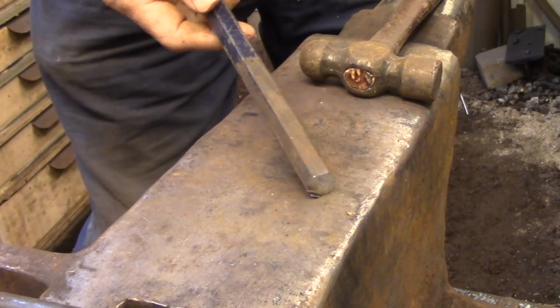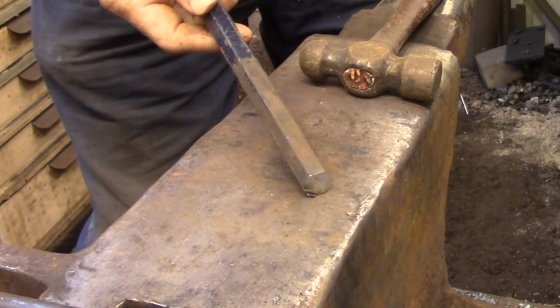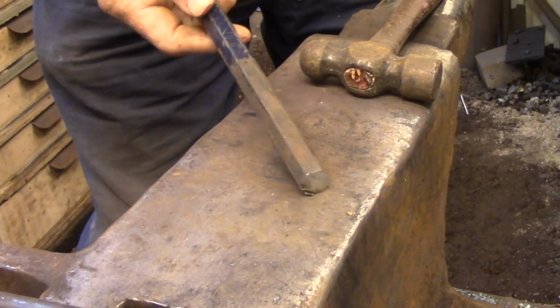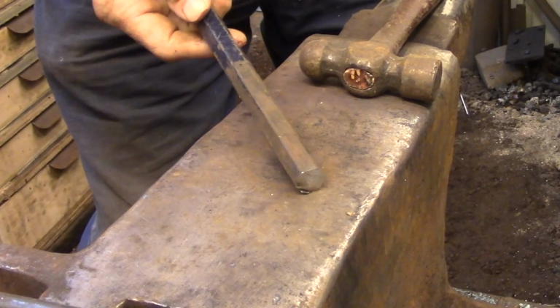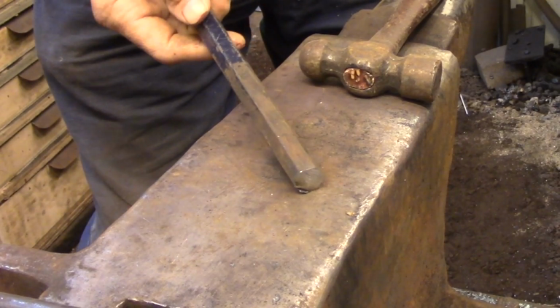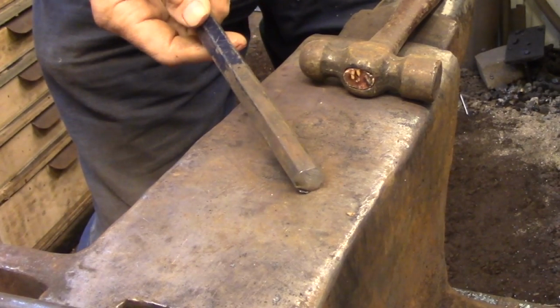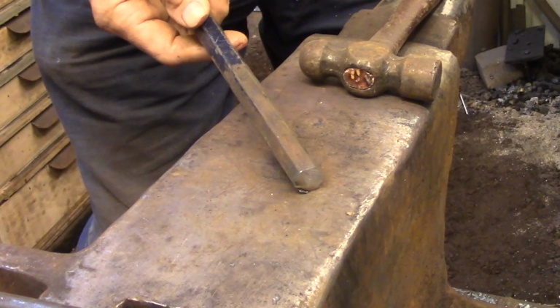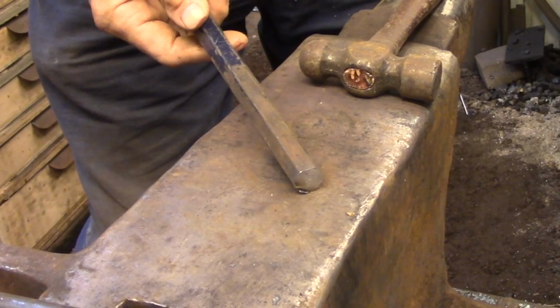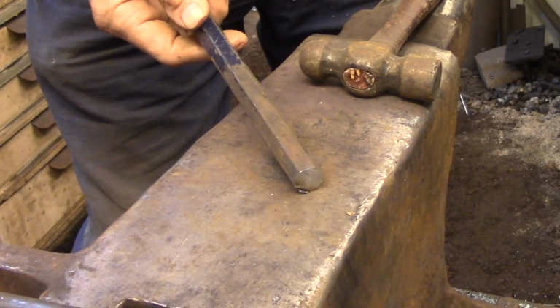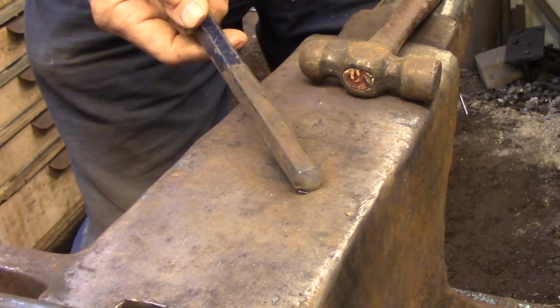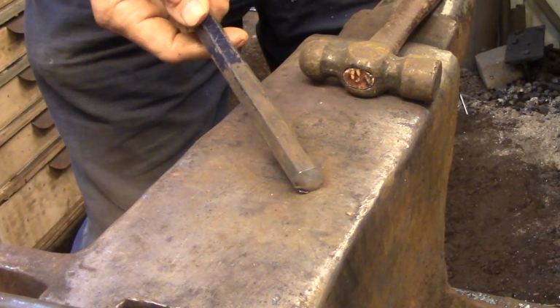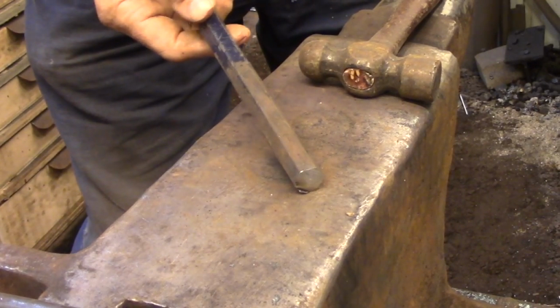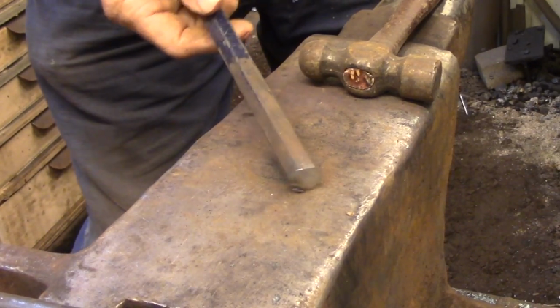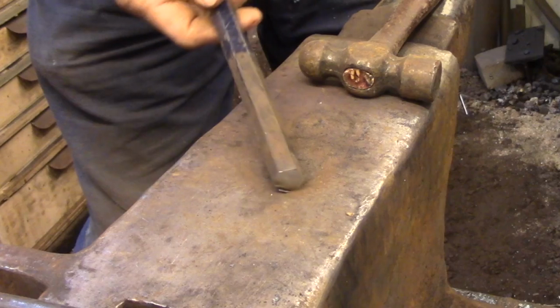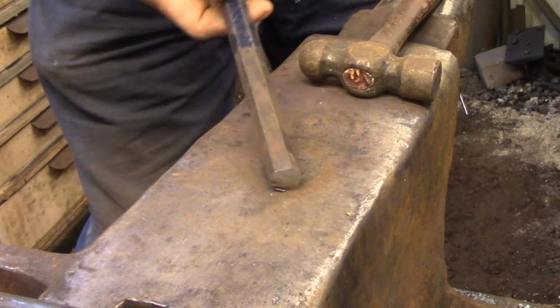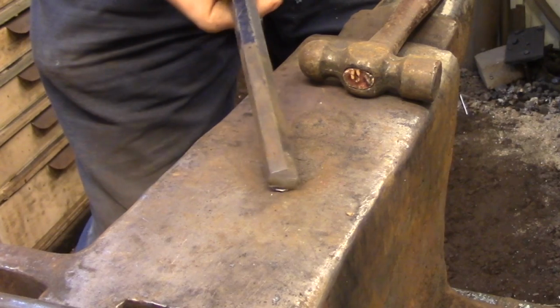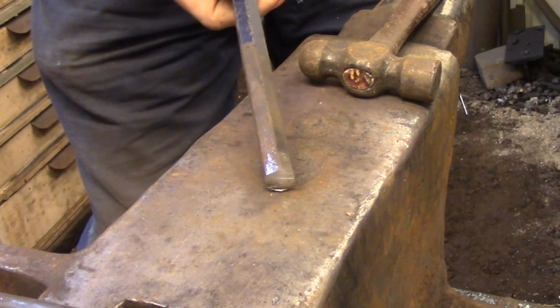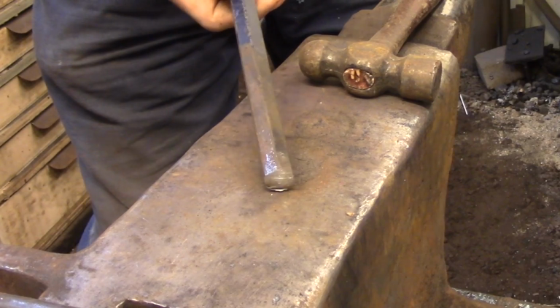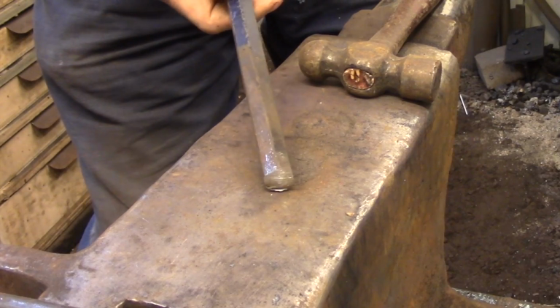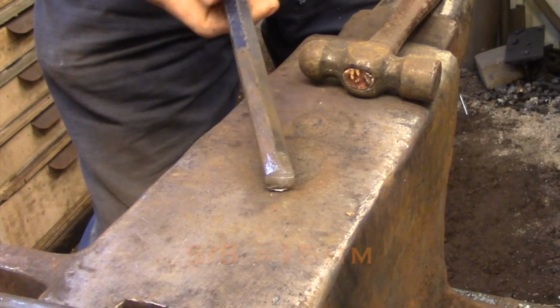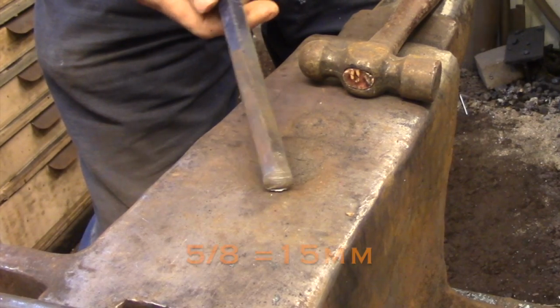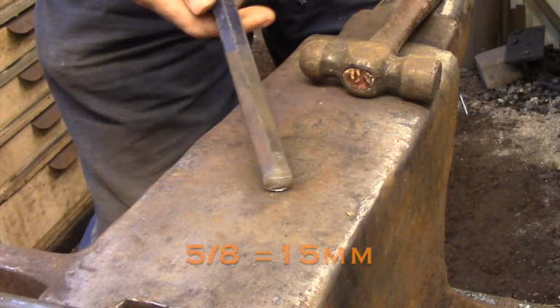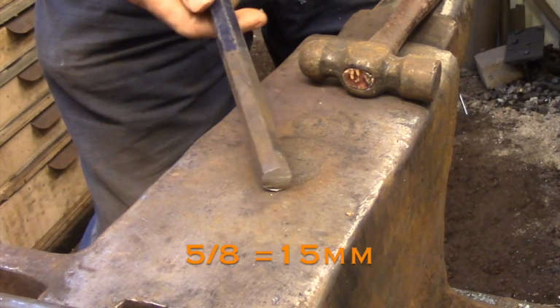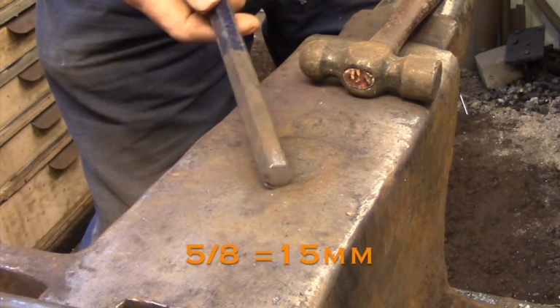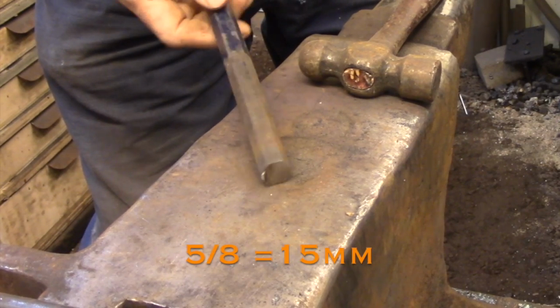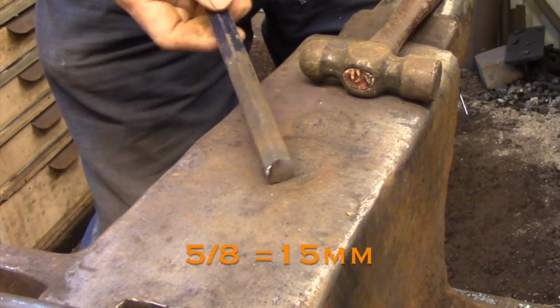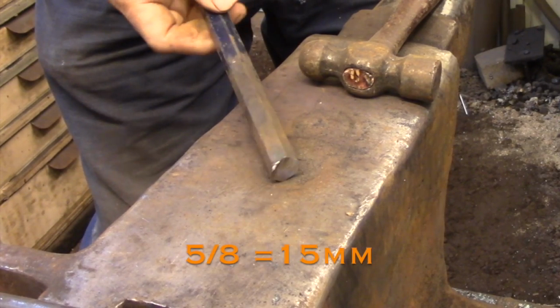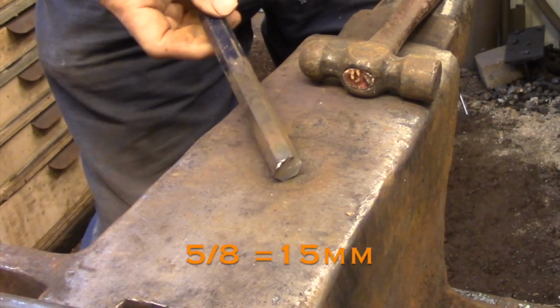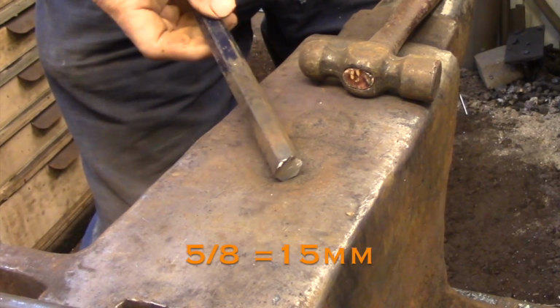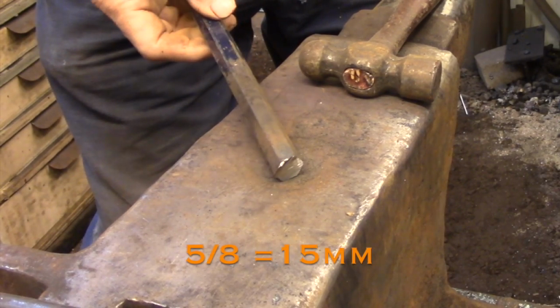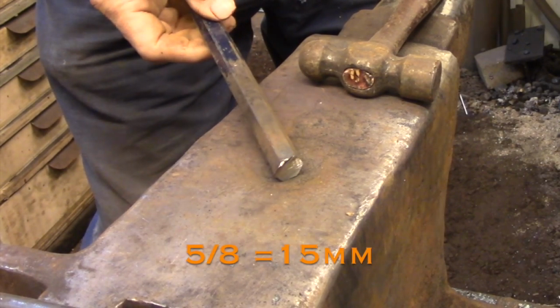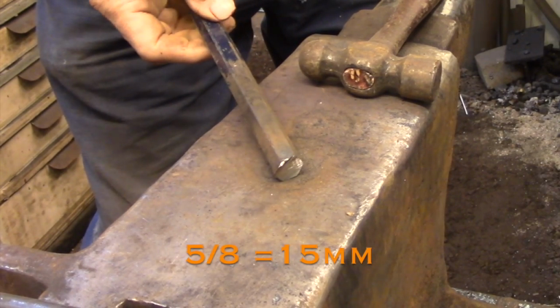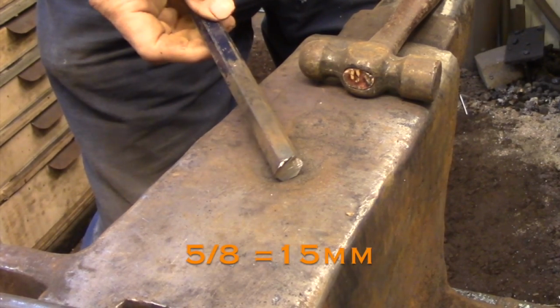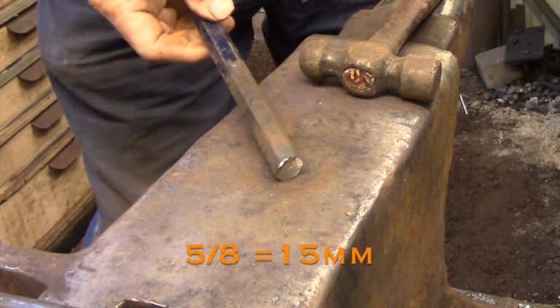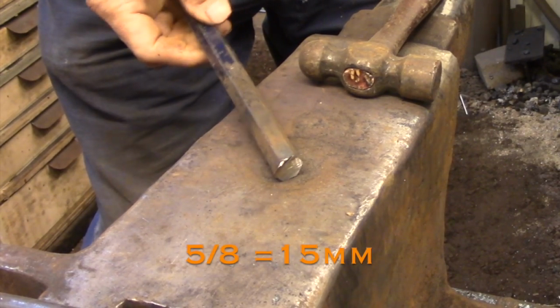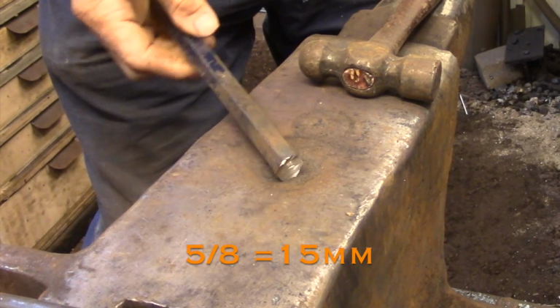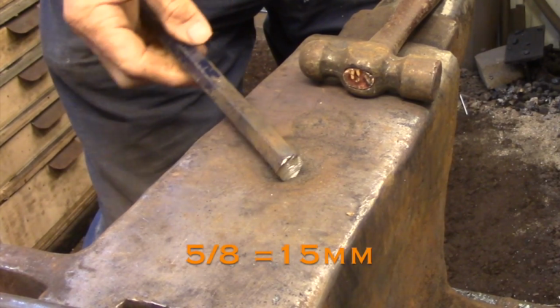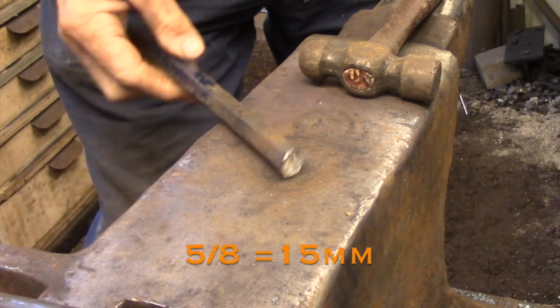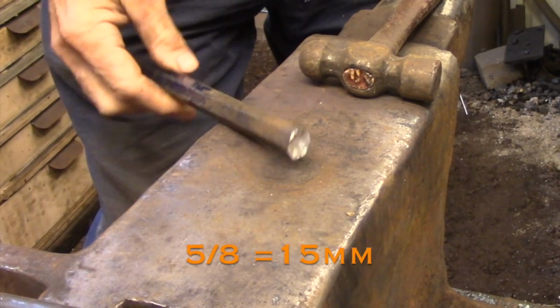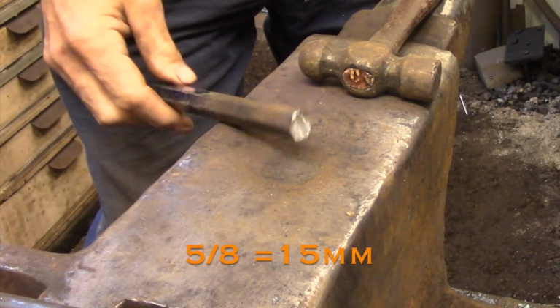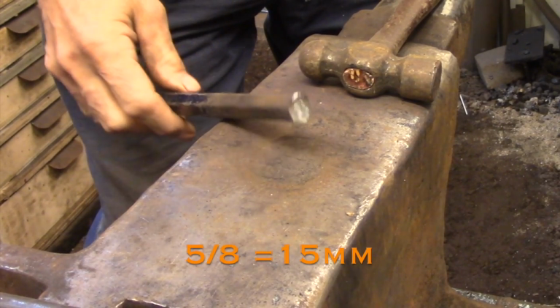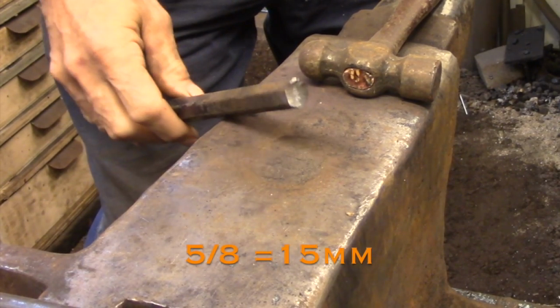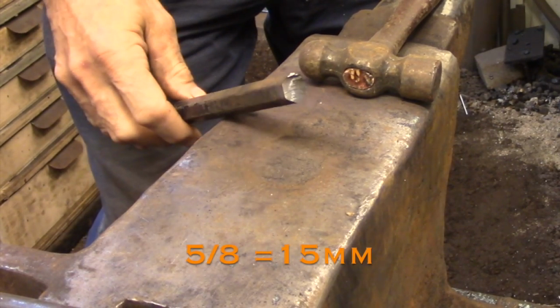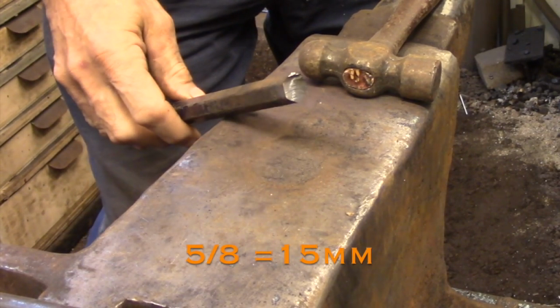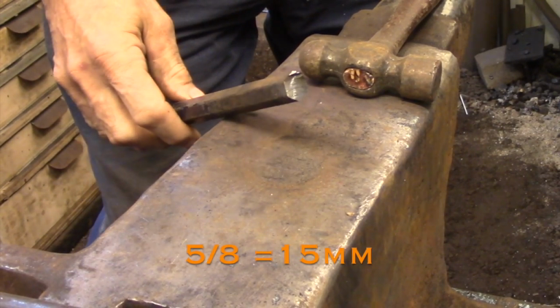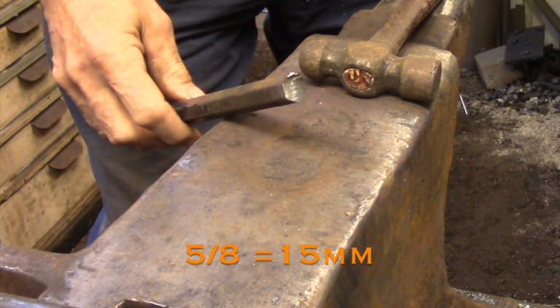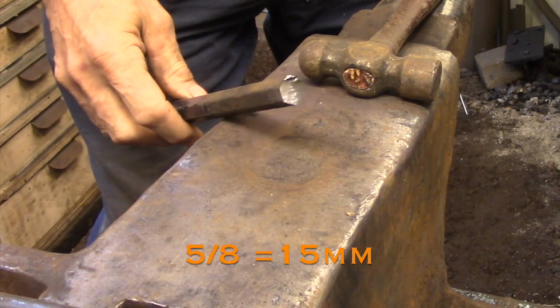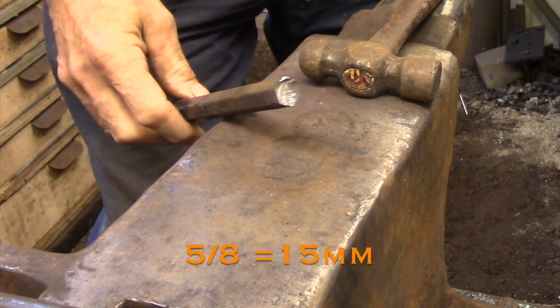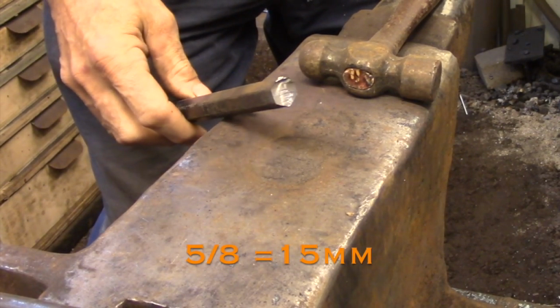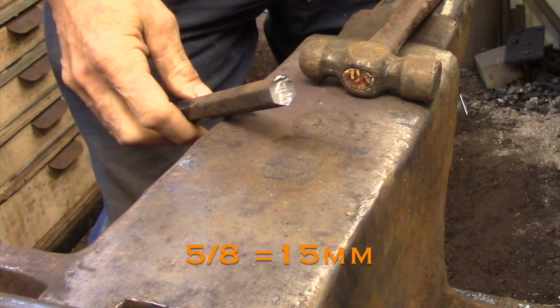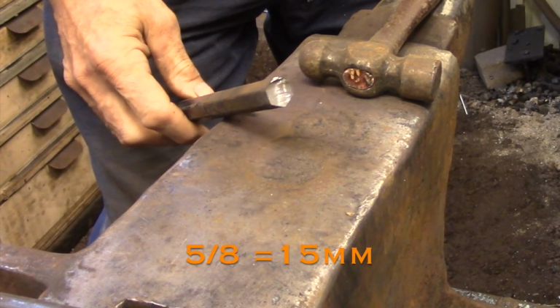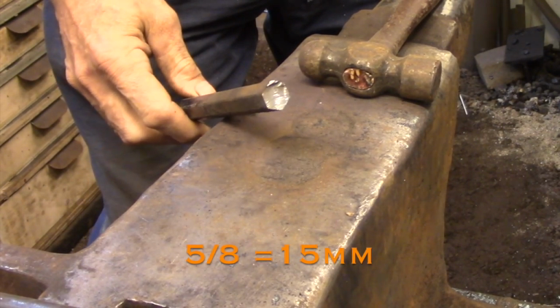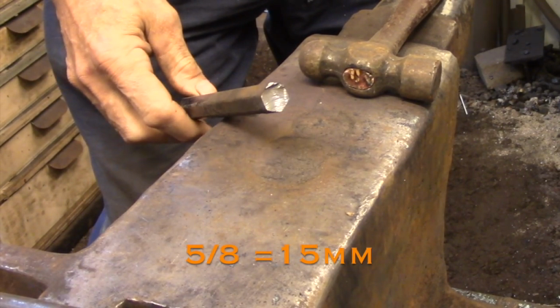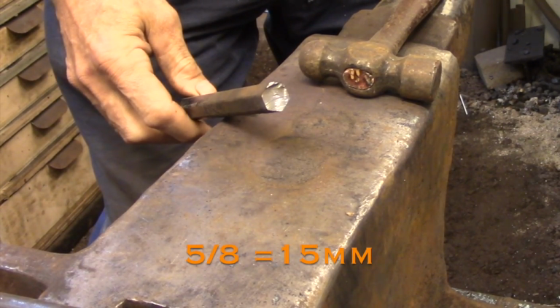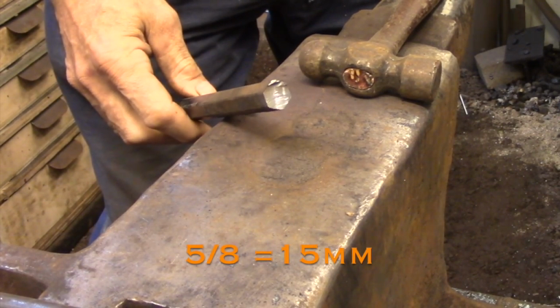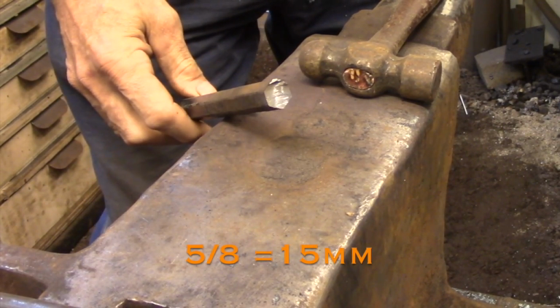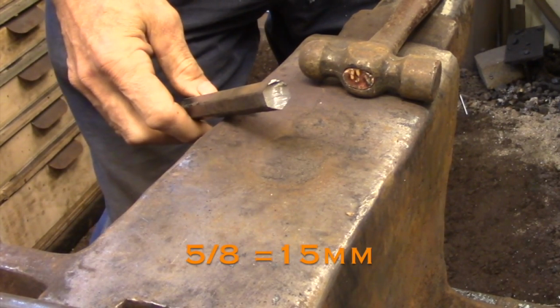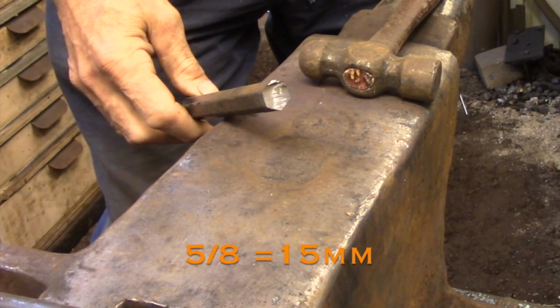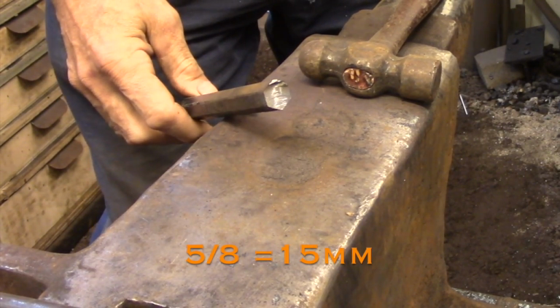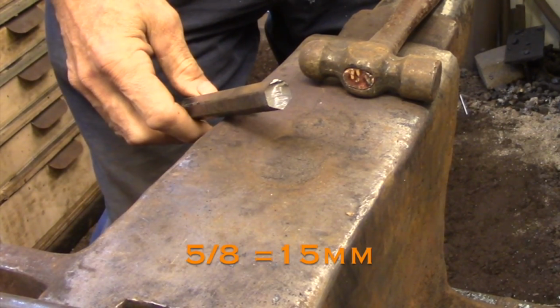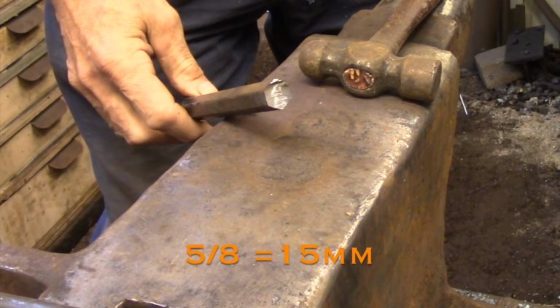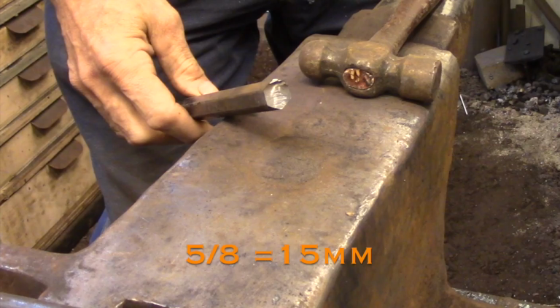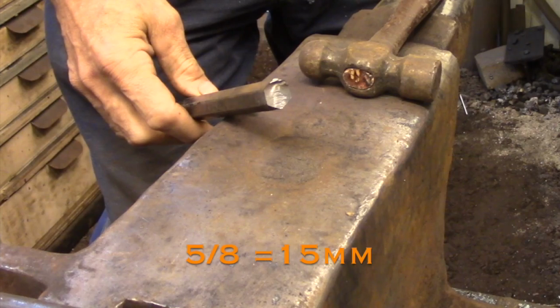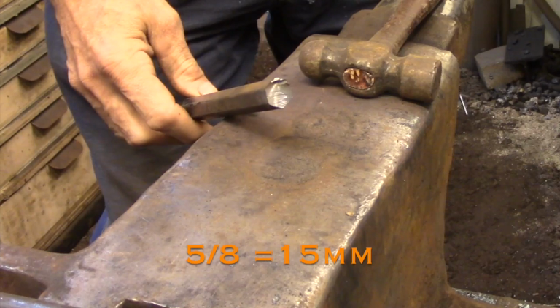The material I'm using today is a short length of 5/8 hexagonal steel that I'm recycling from a crowbar.